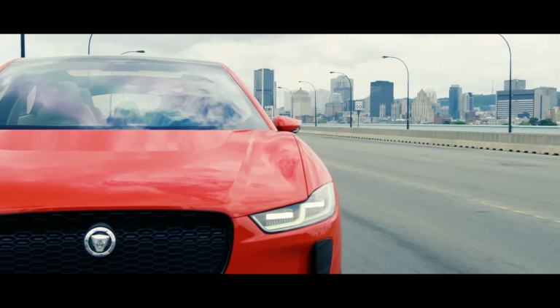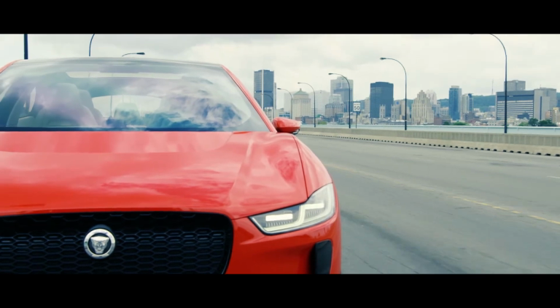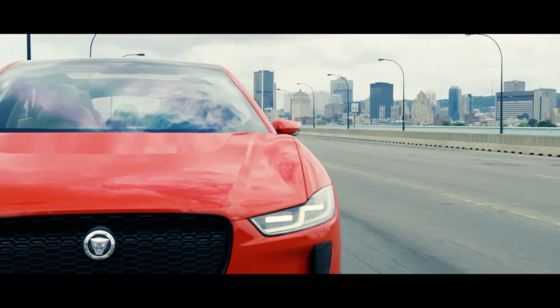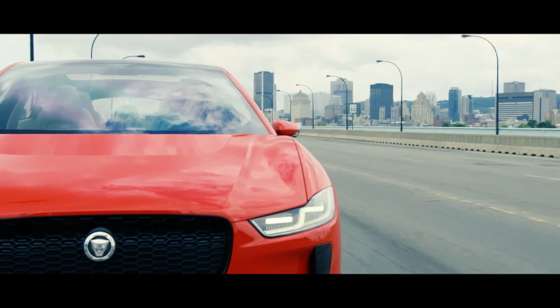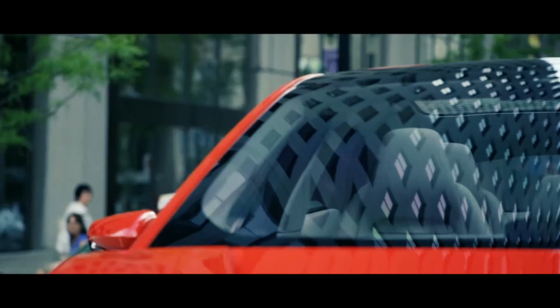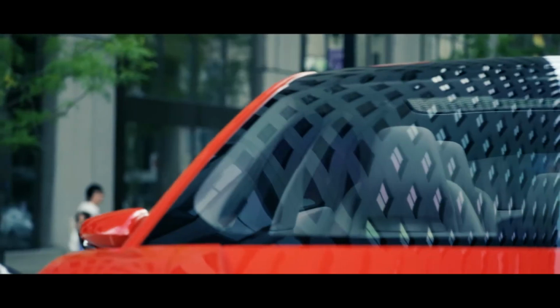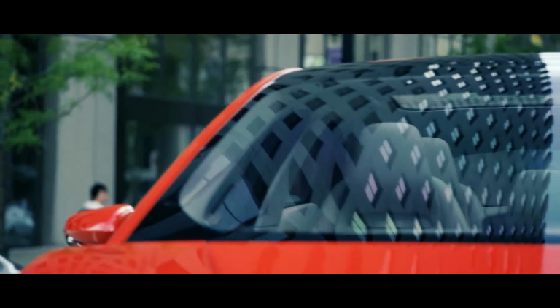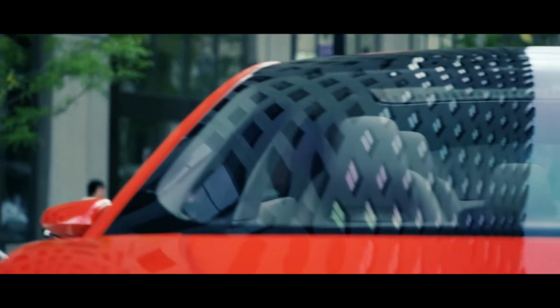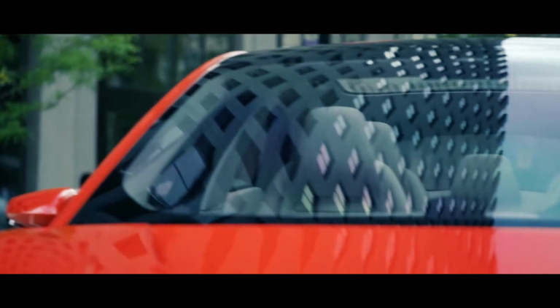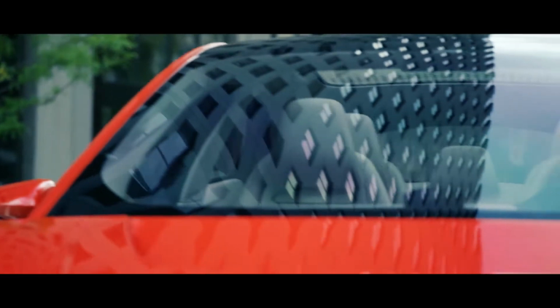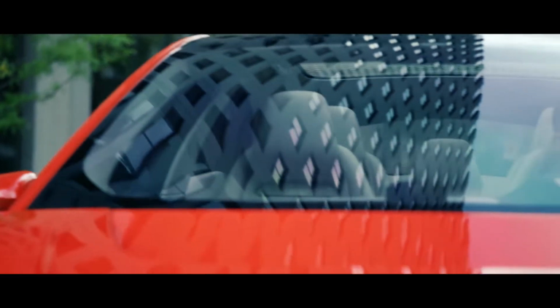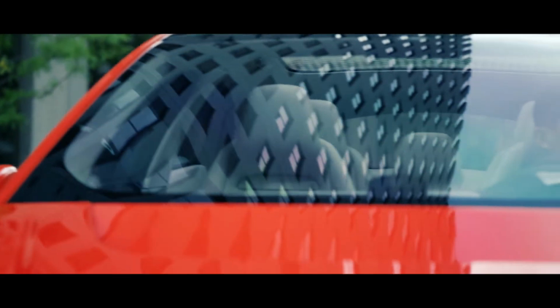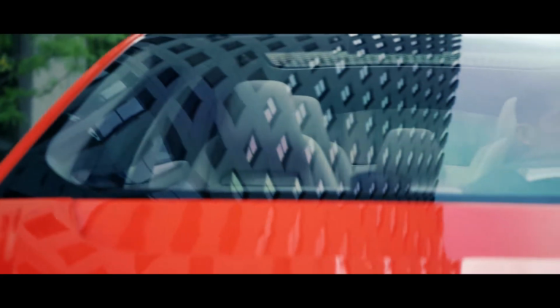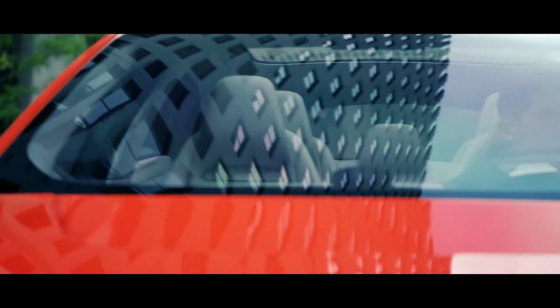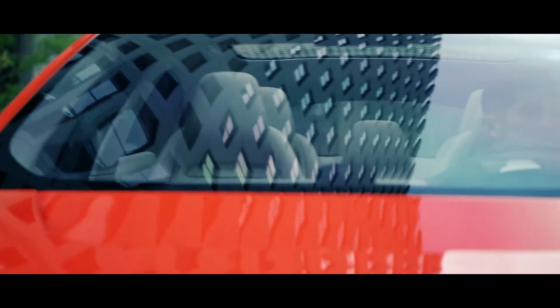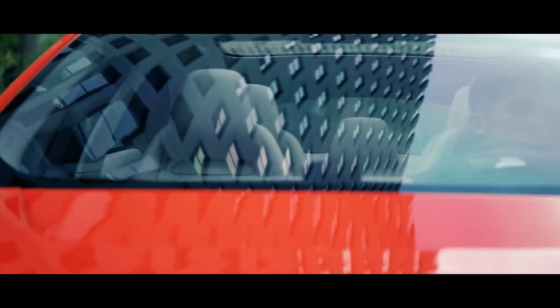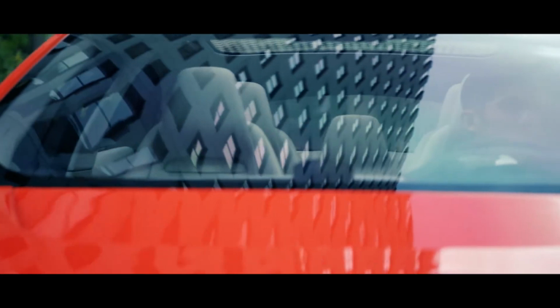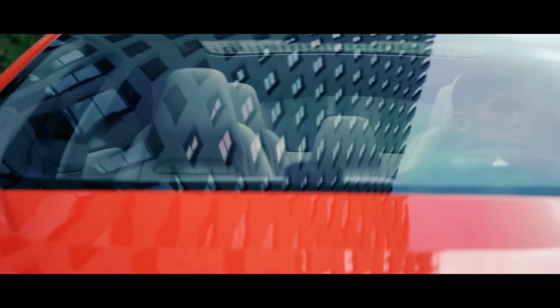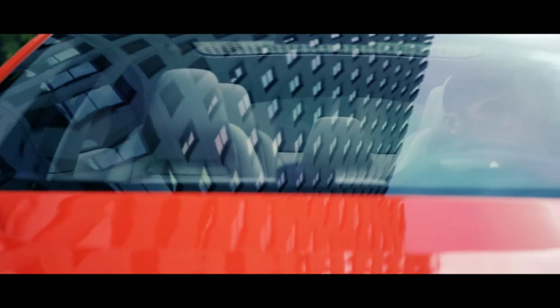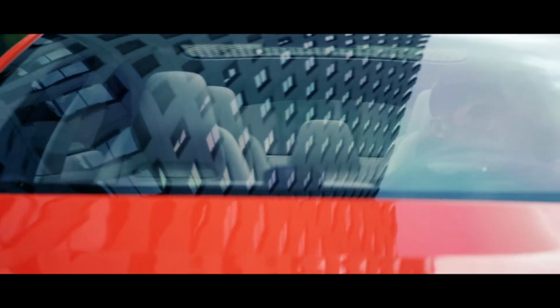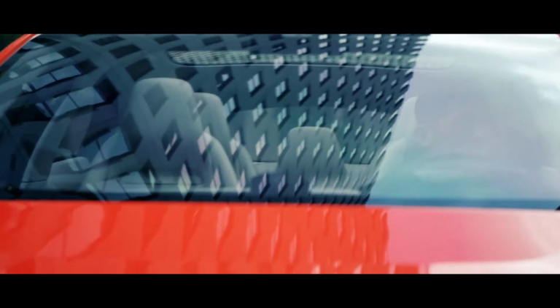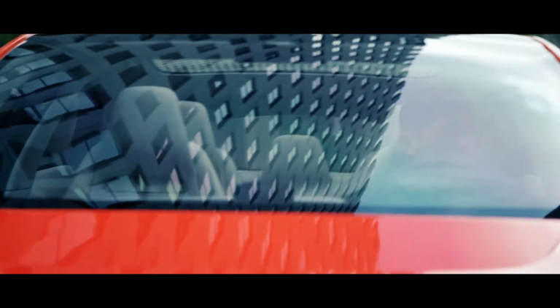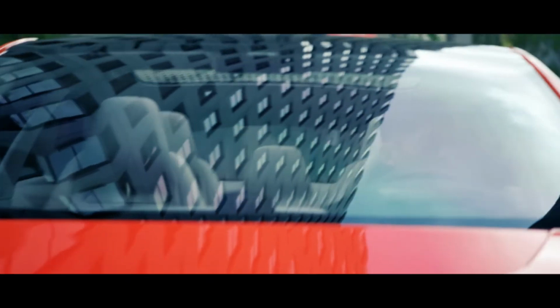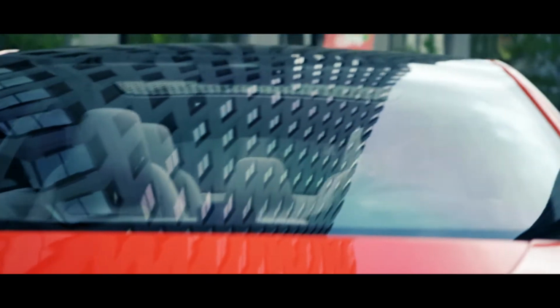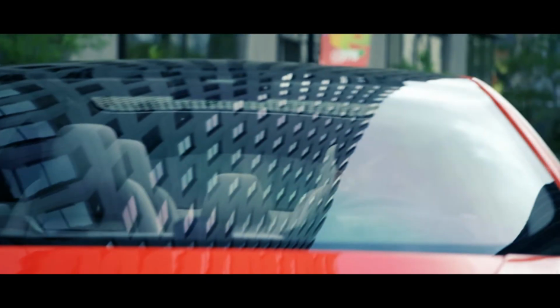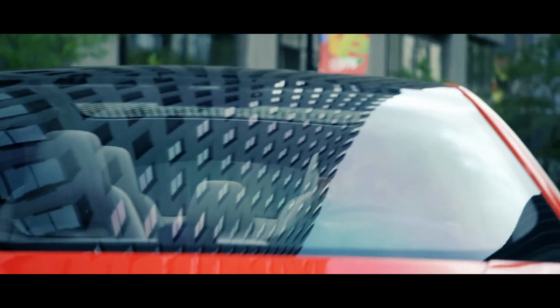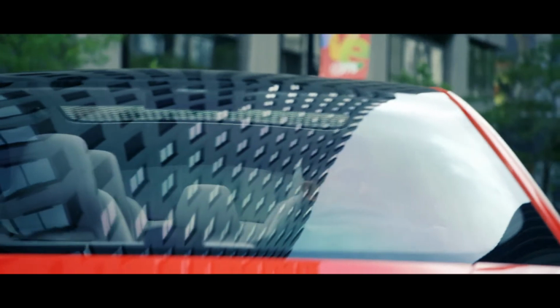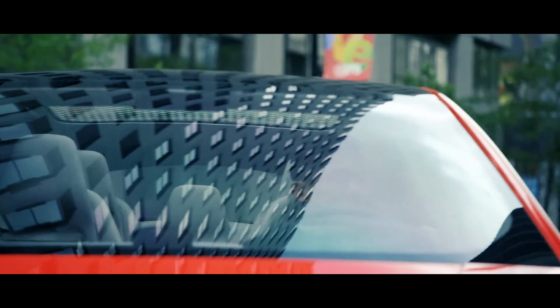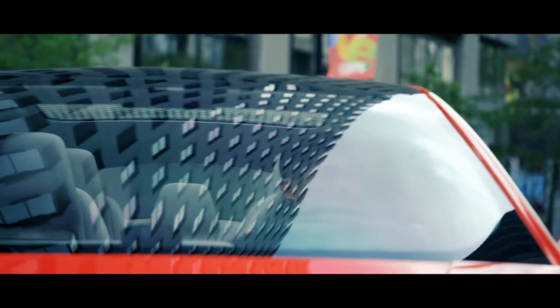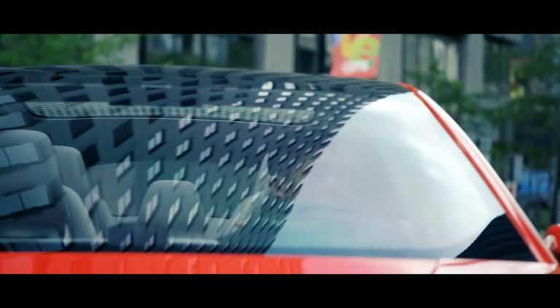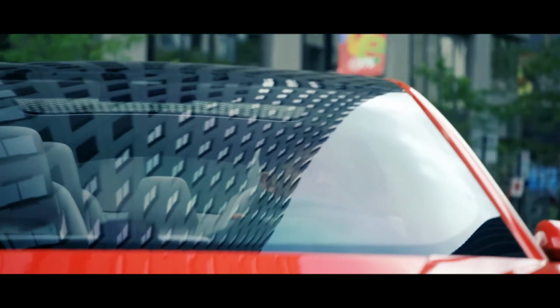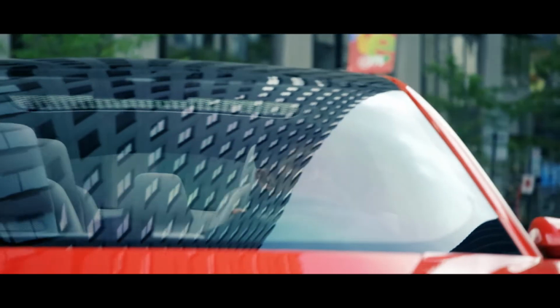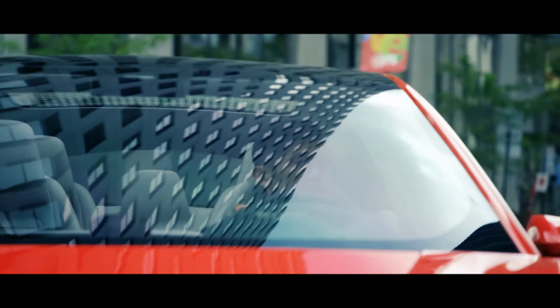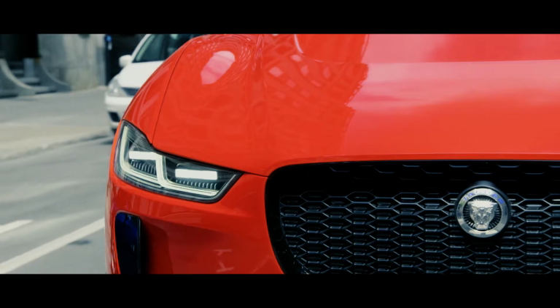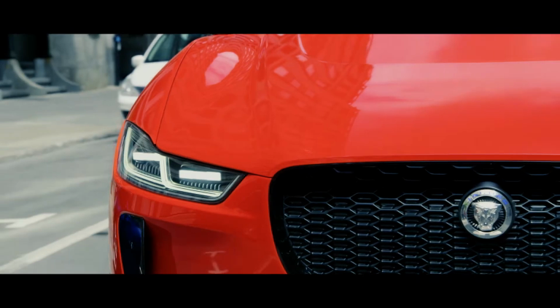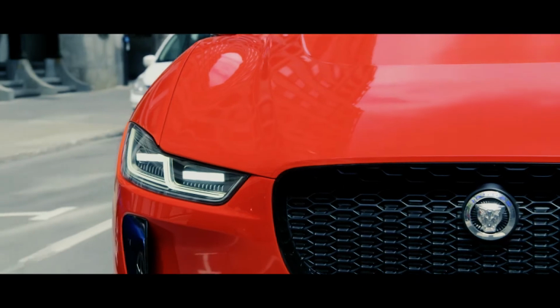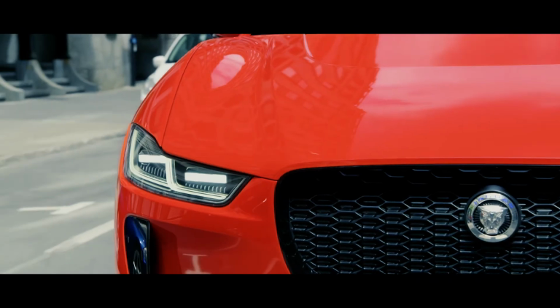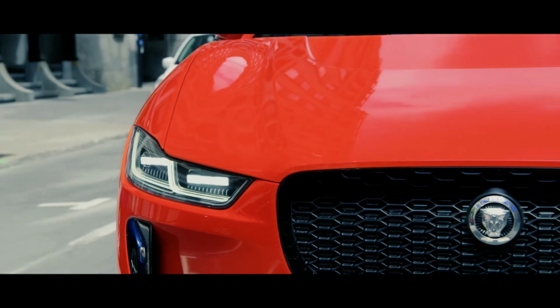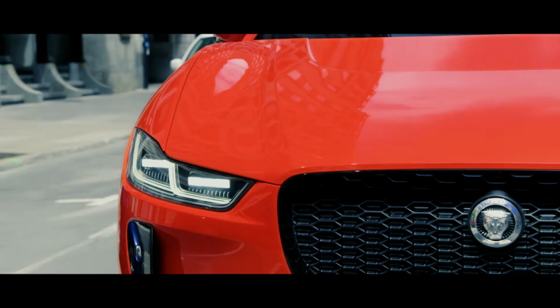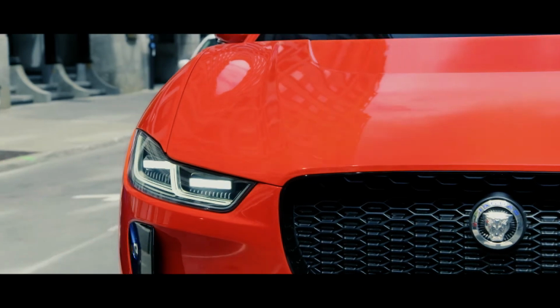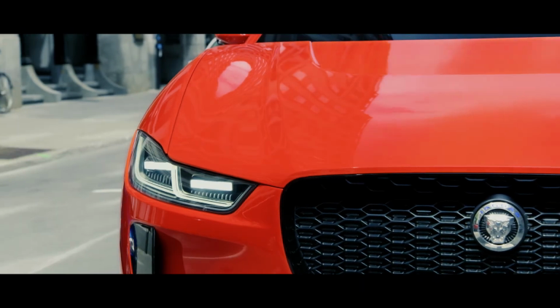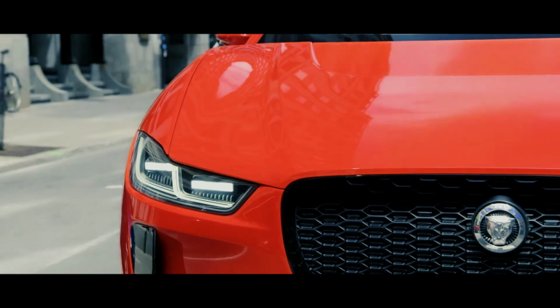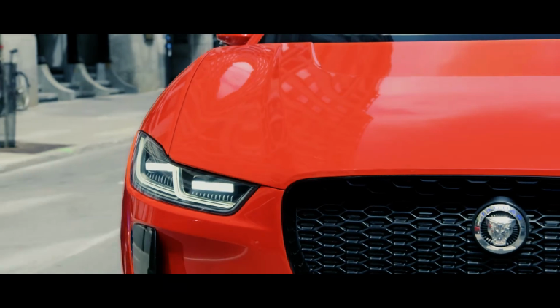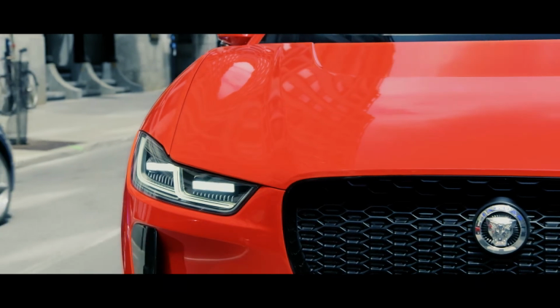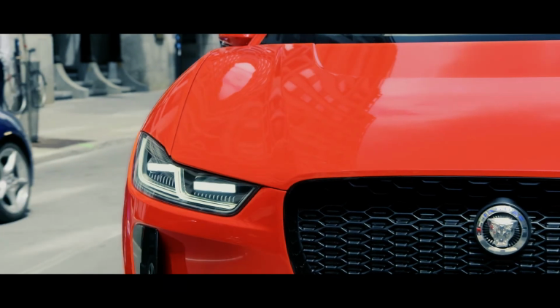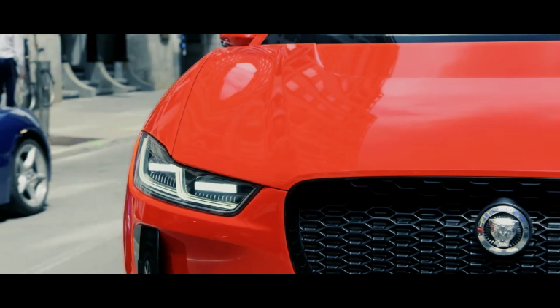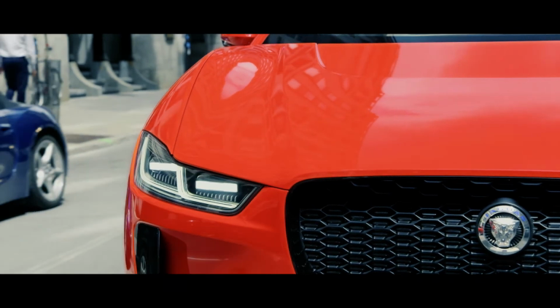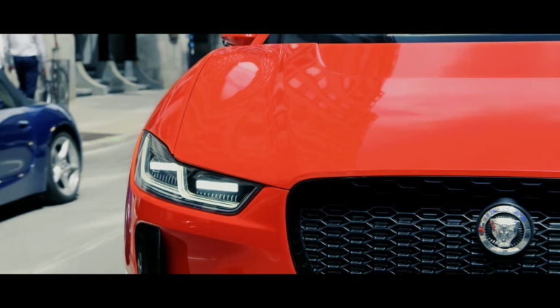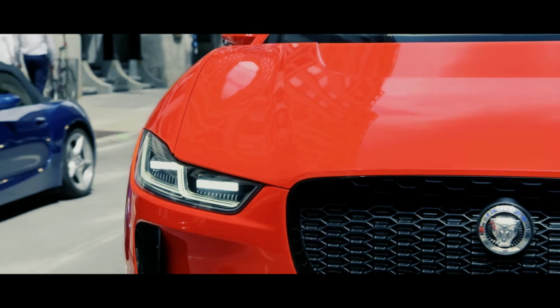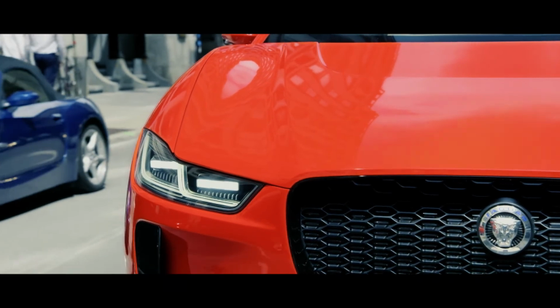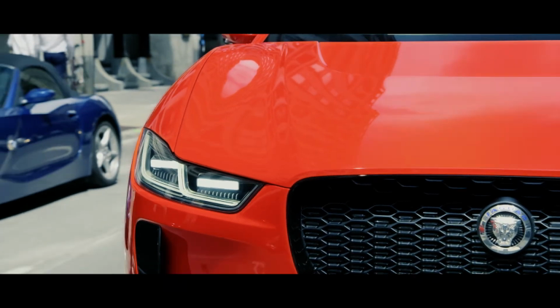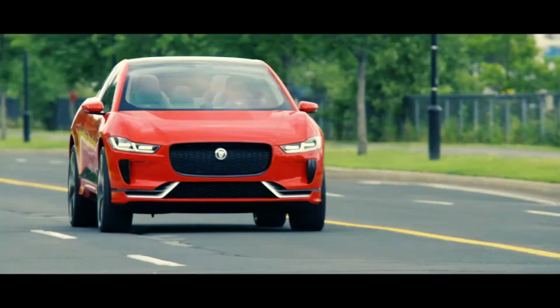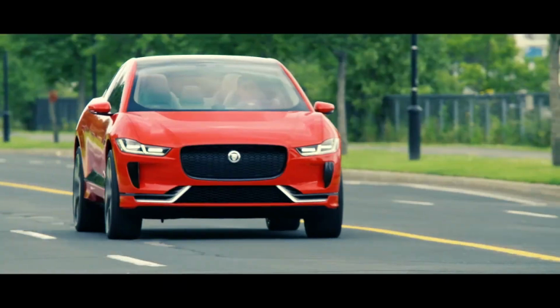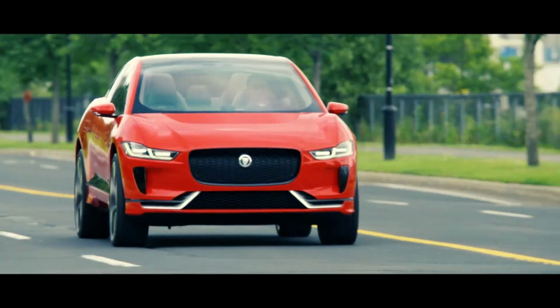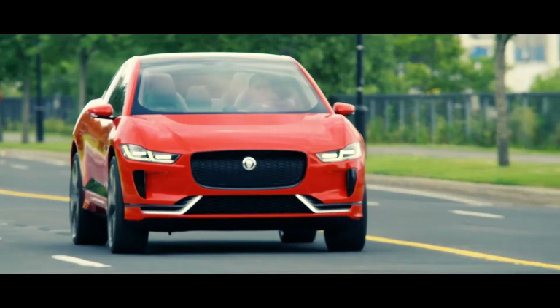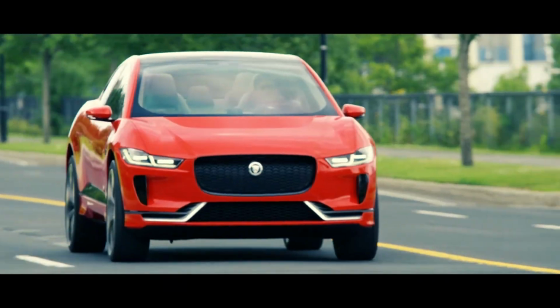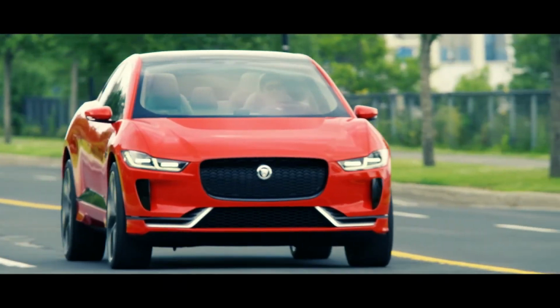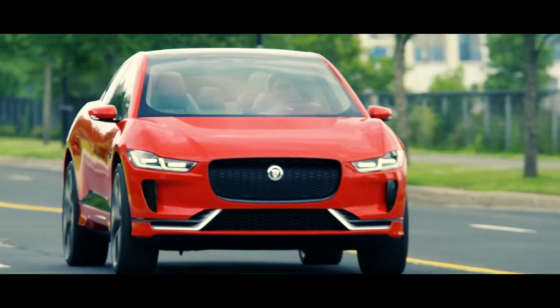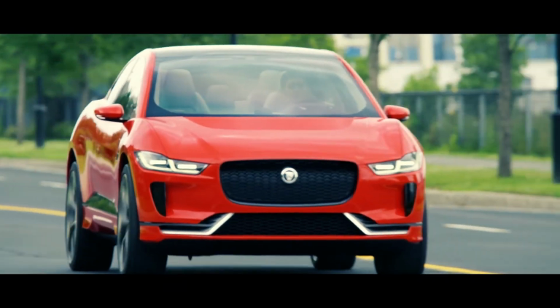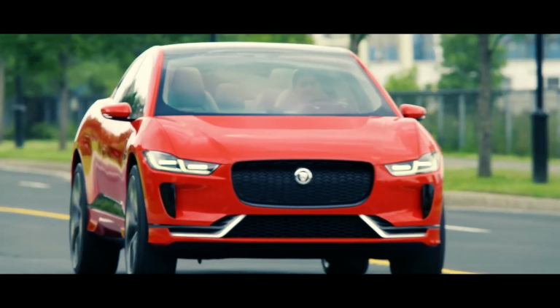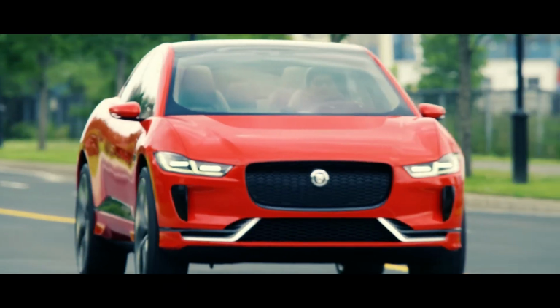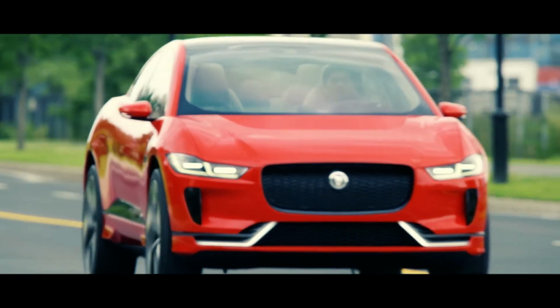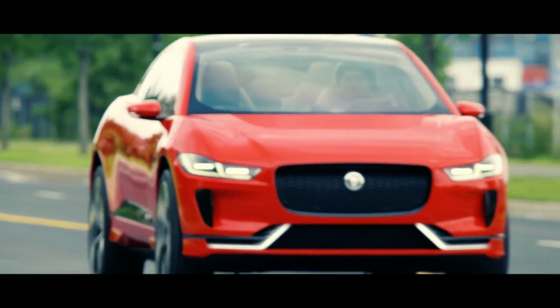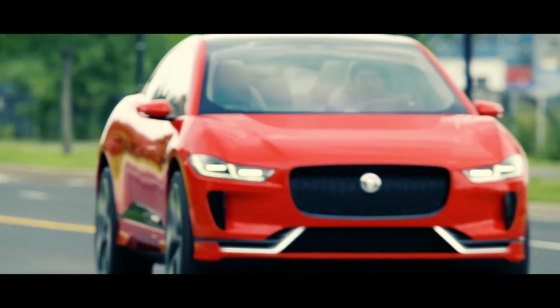Making the I-PACE concept an all-electric SUV with supercar capabilities and a design that's as unique as its performance.